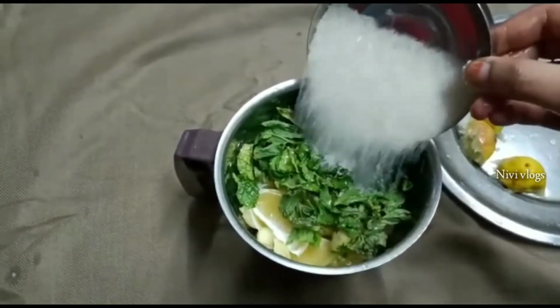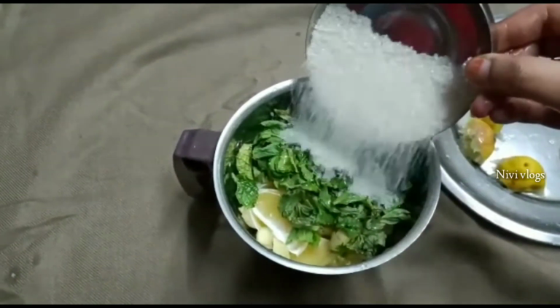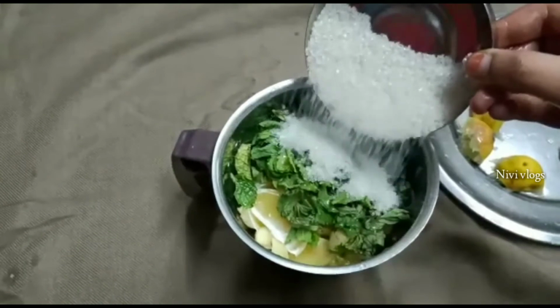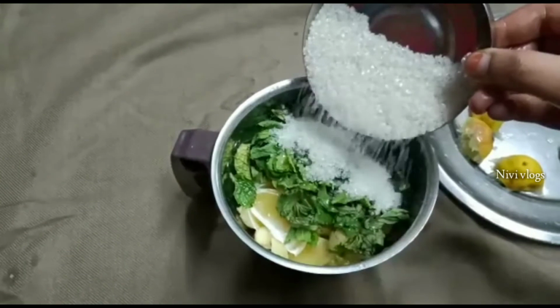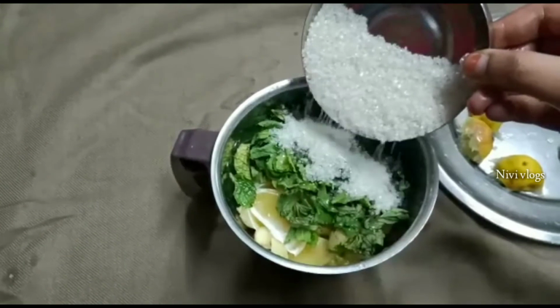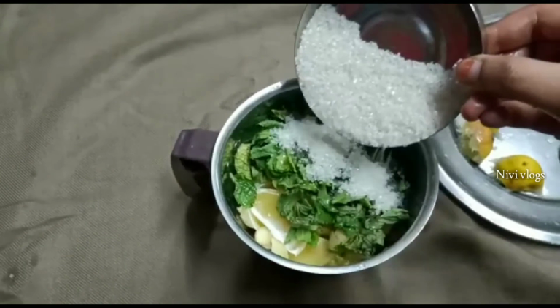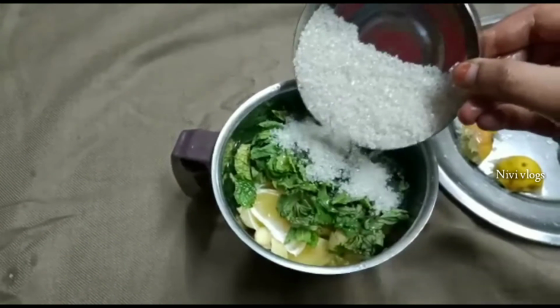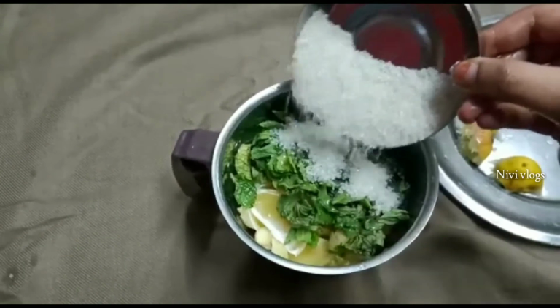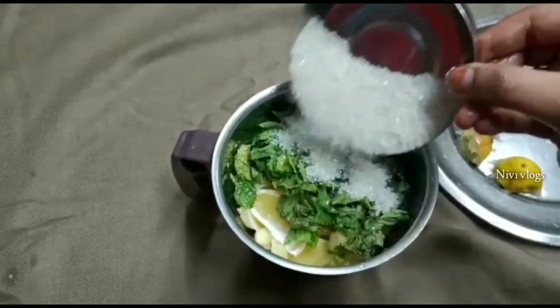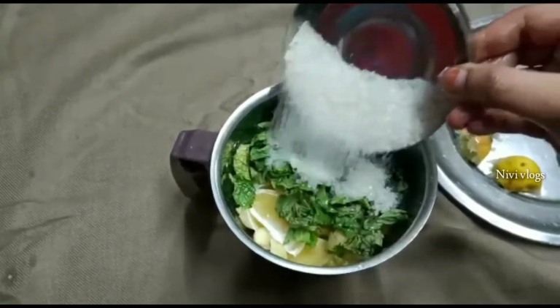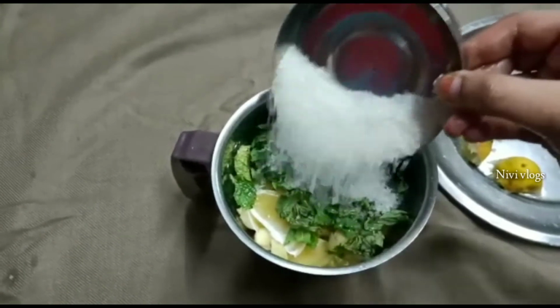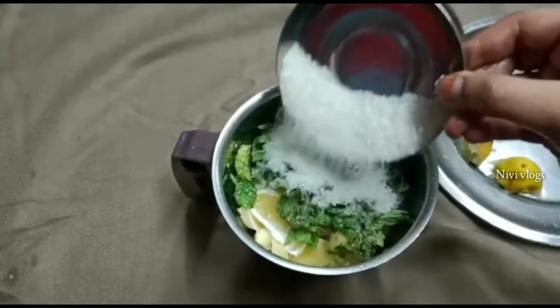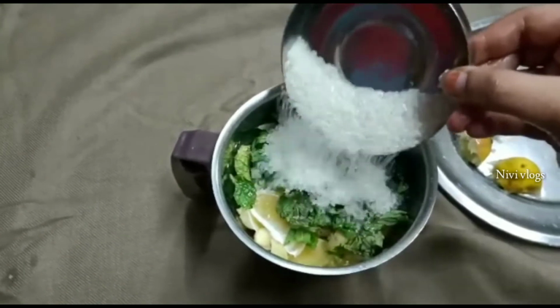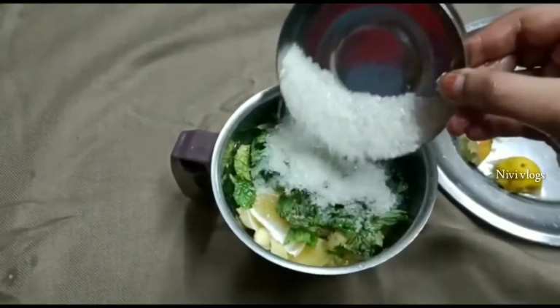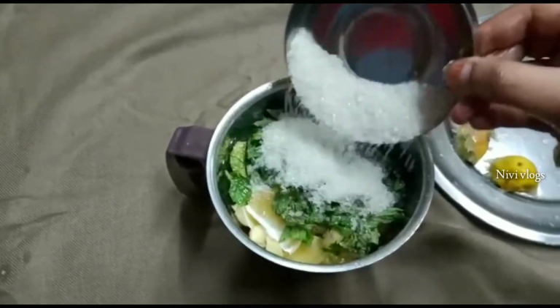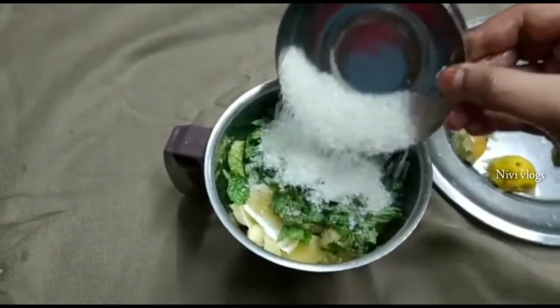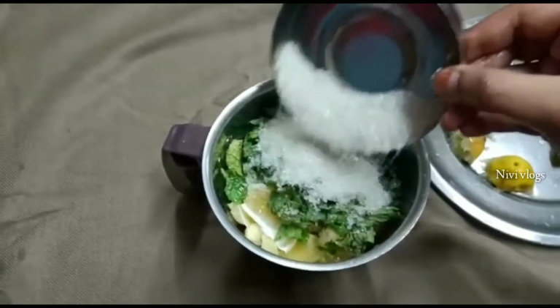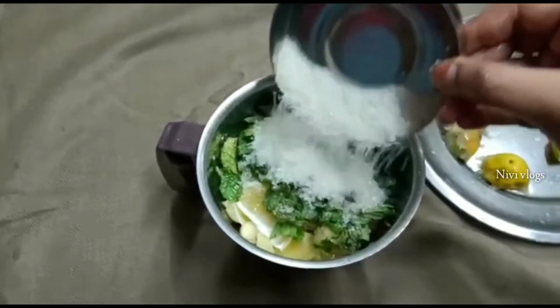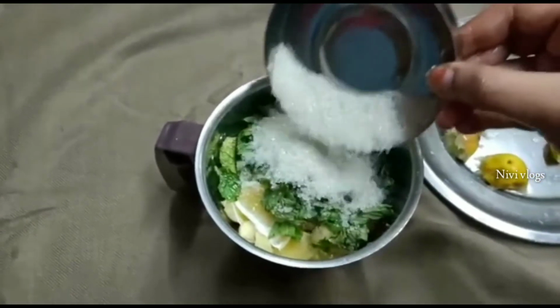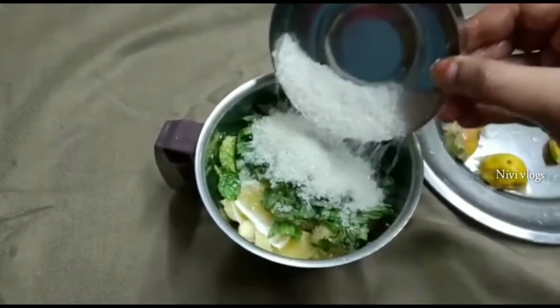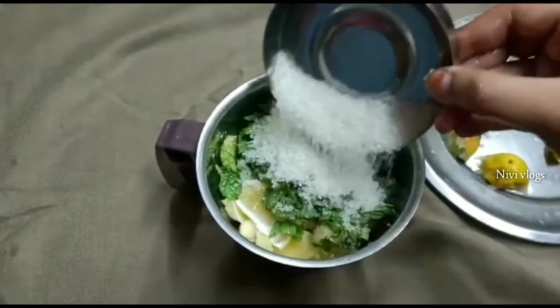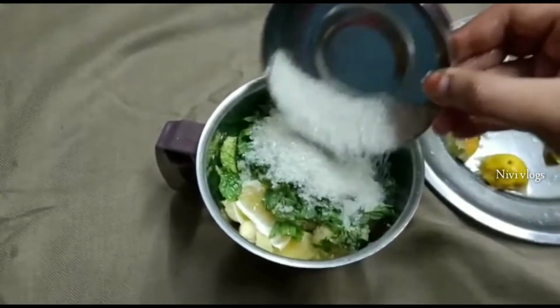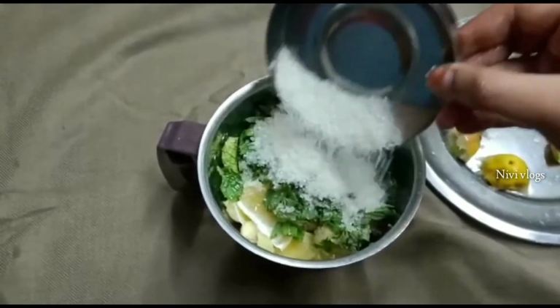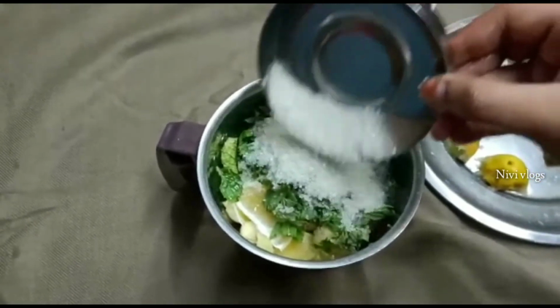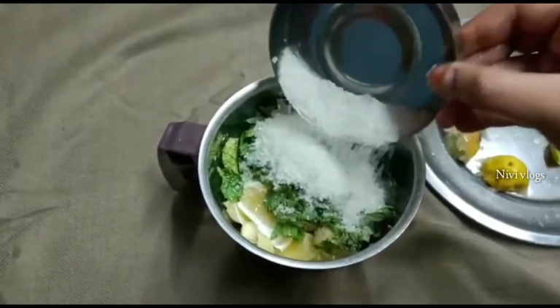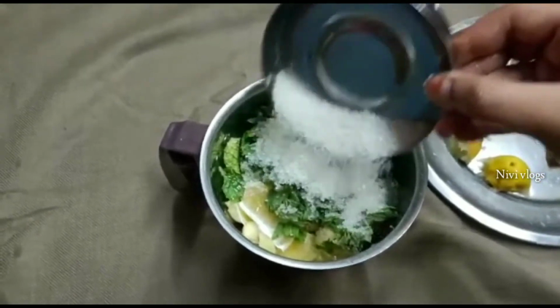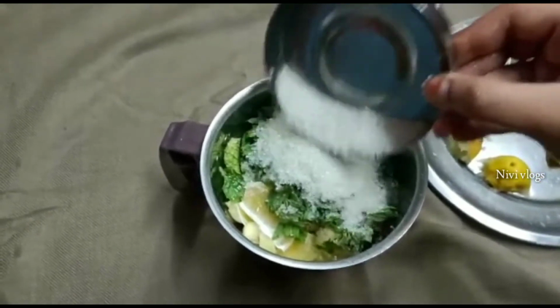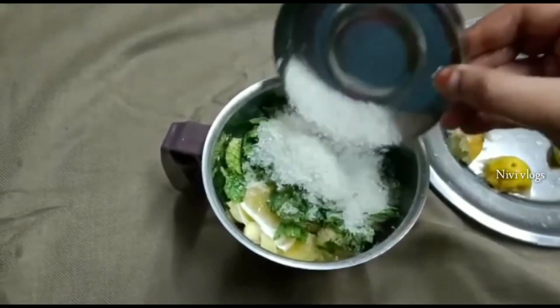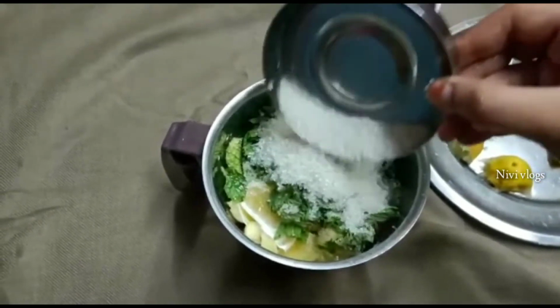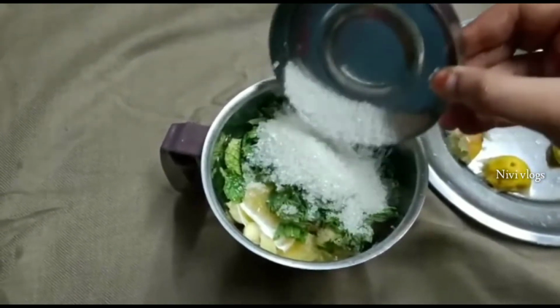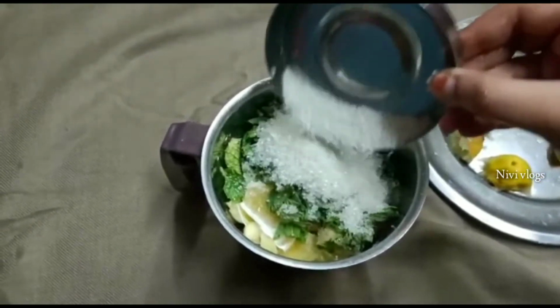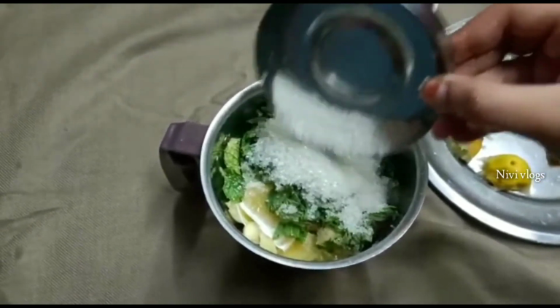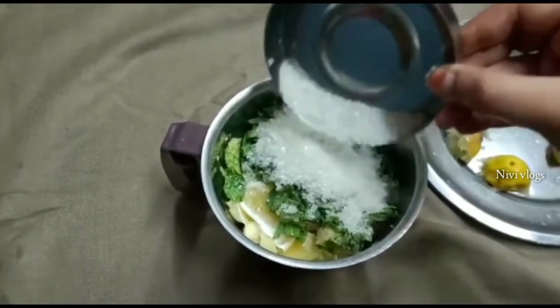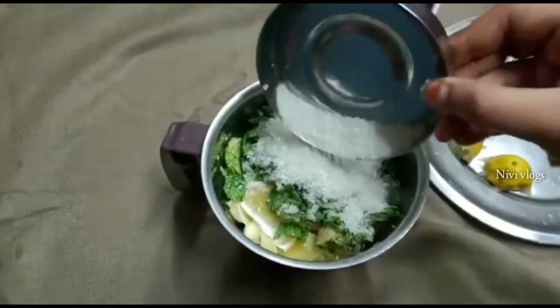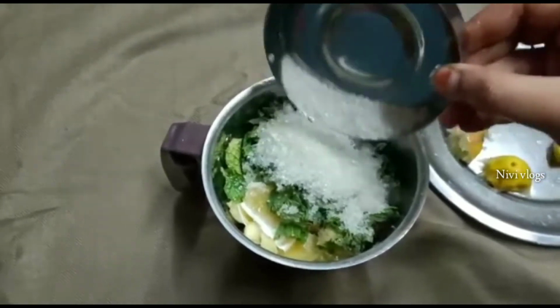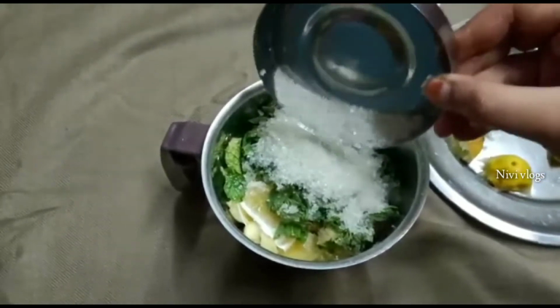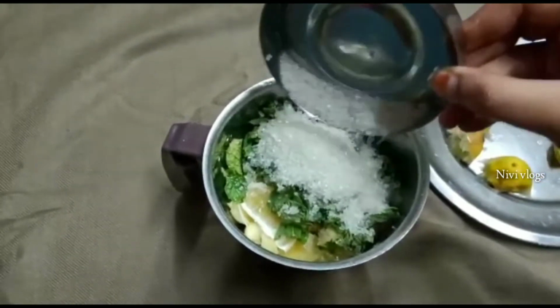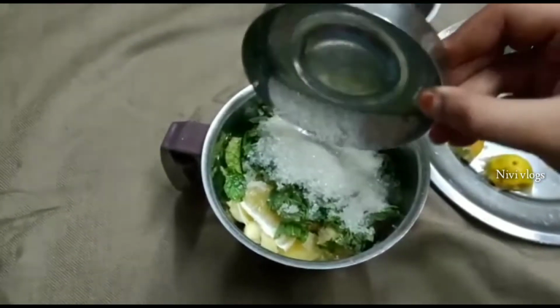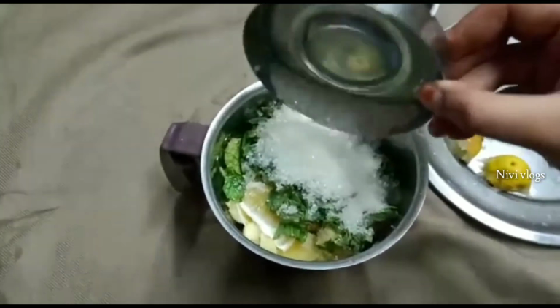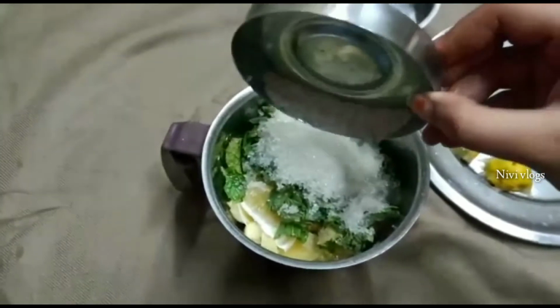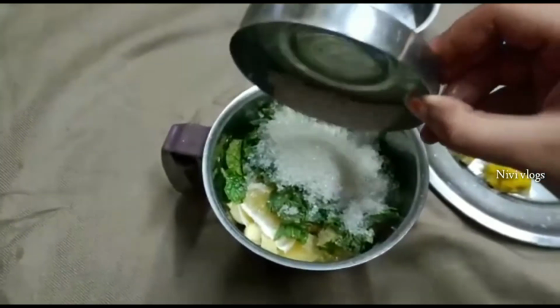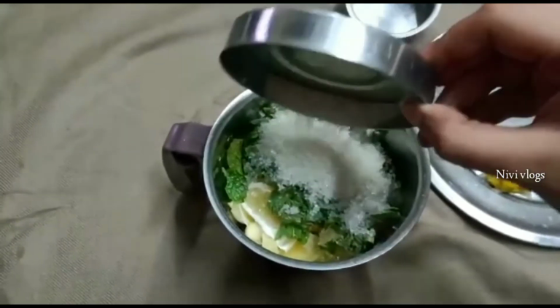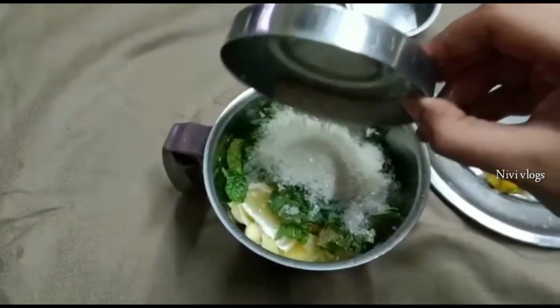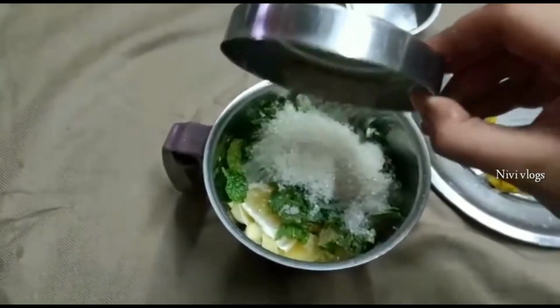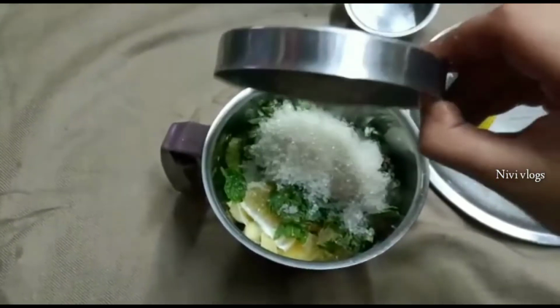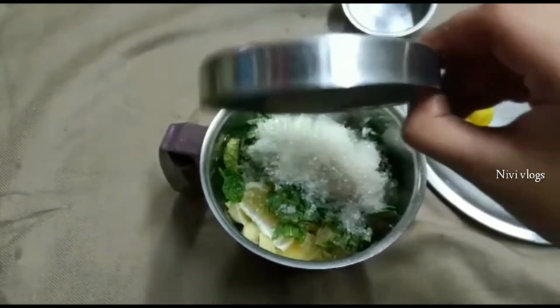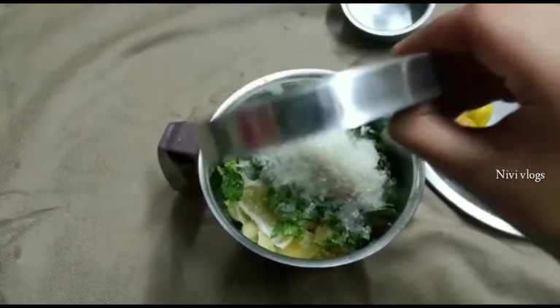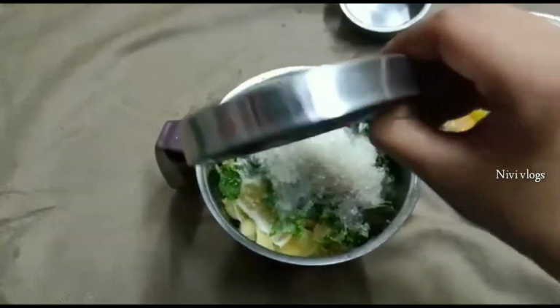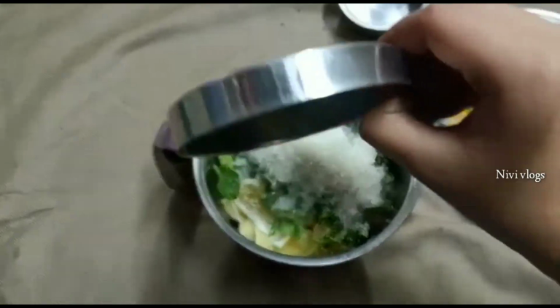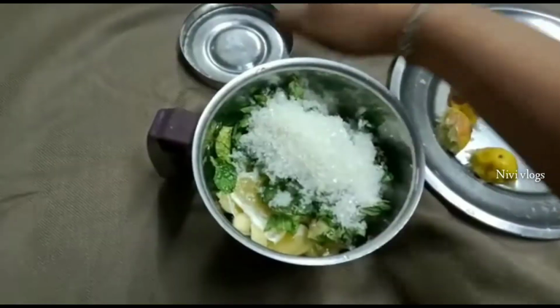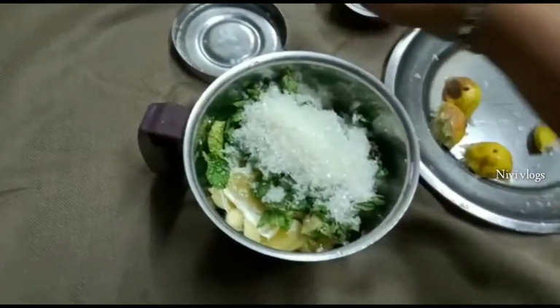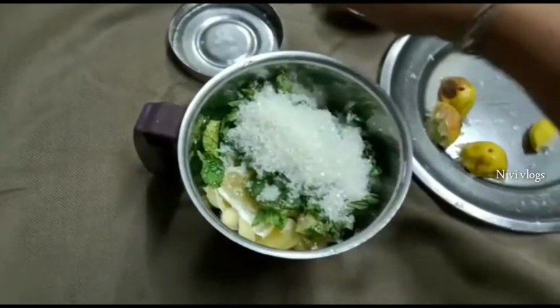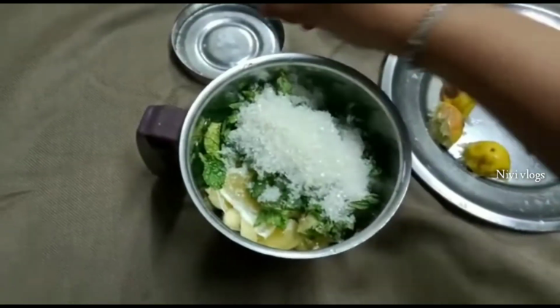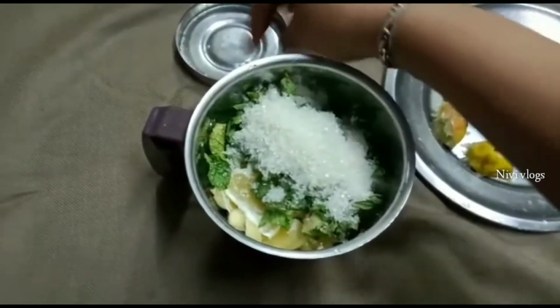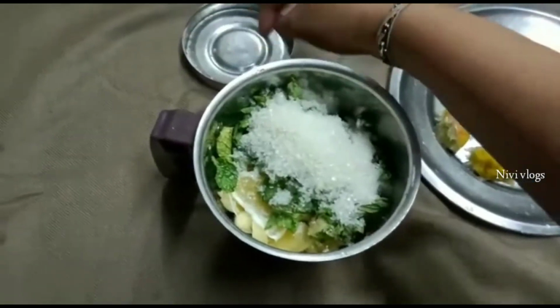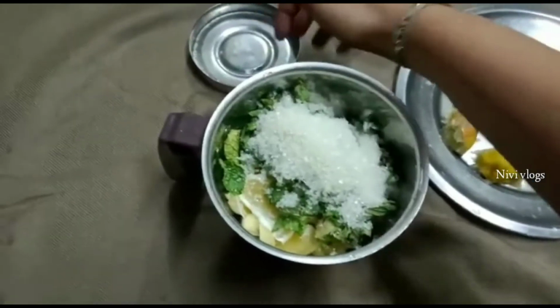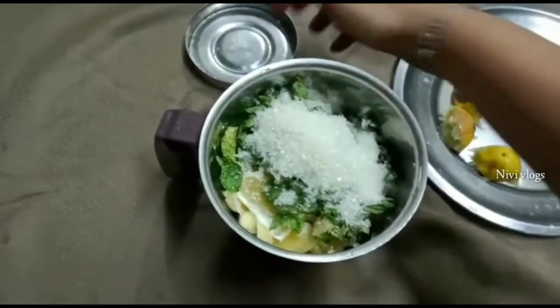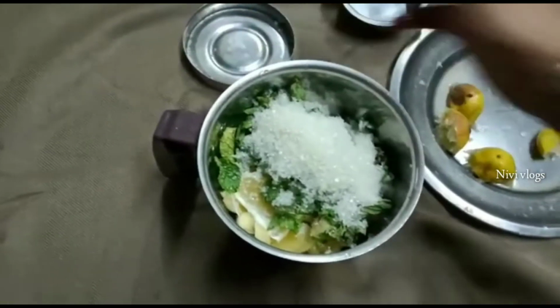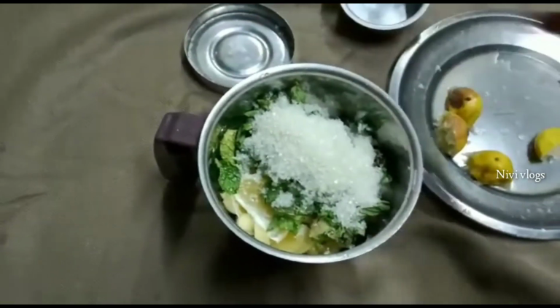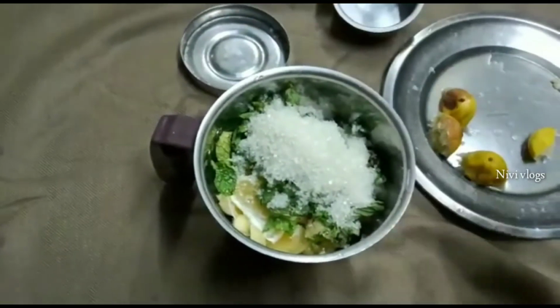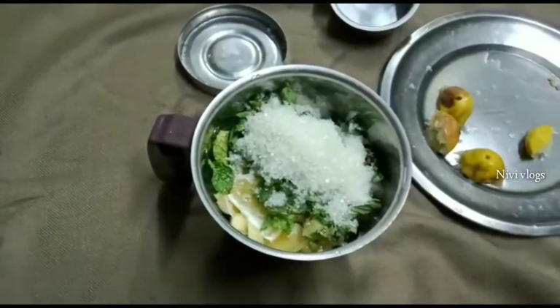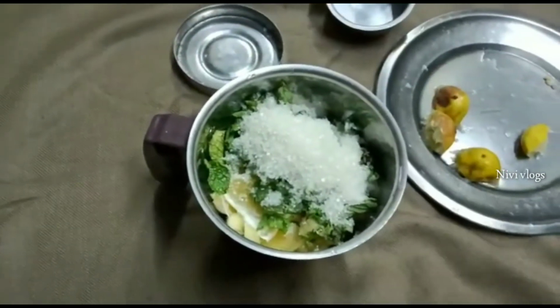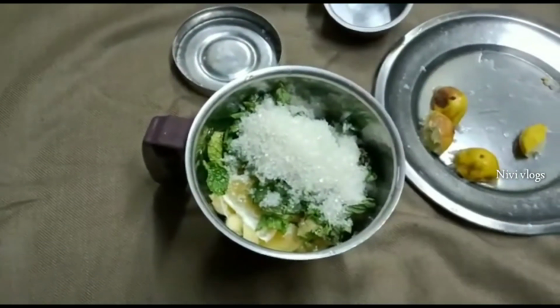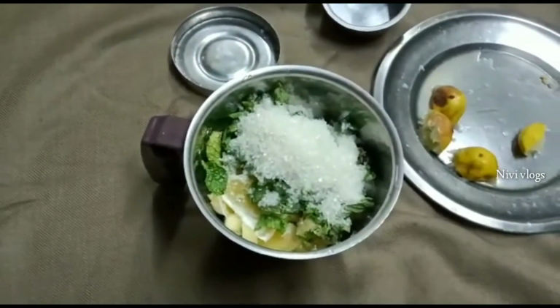Add sugar — add 1 tablespoon of sugar. Now add that to the jar.